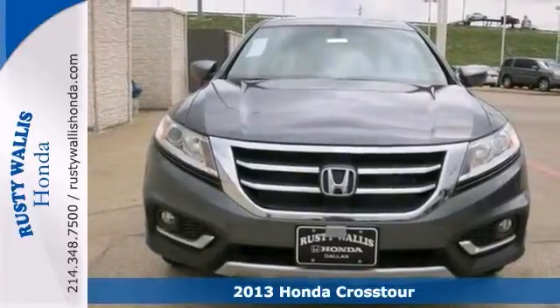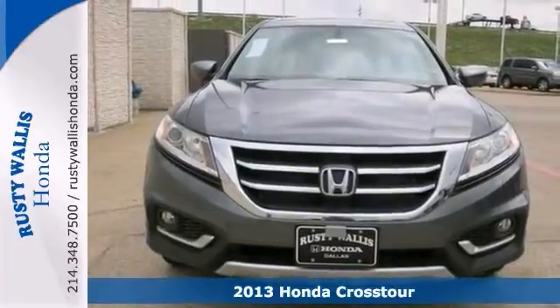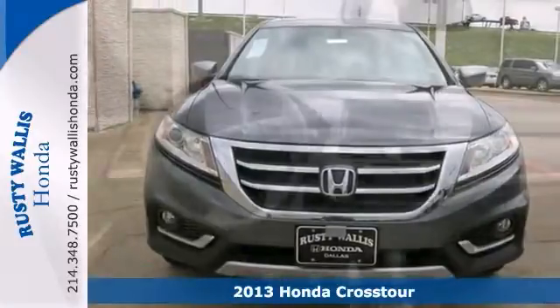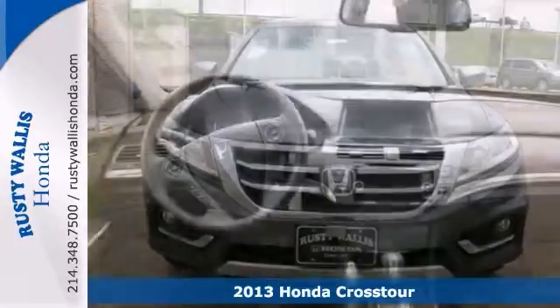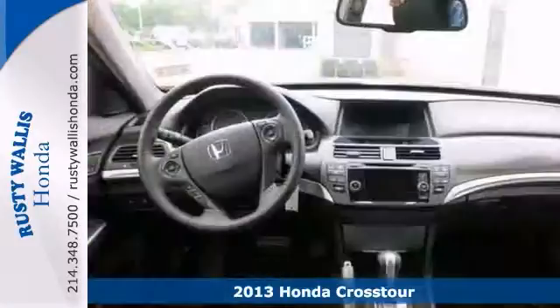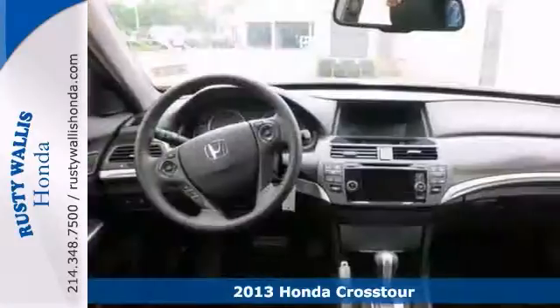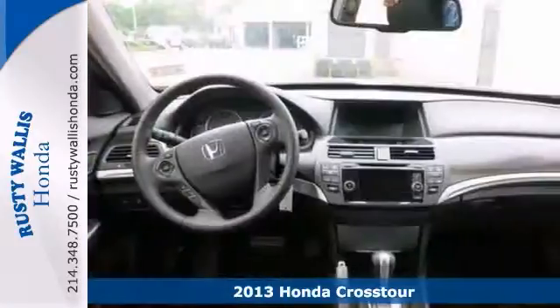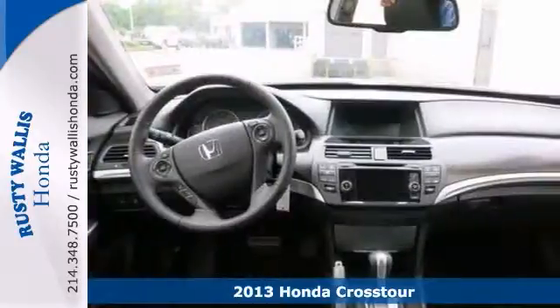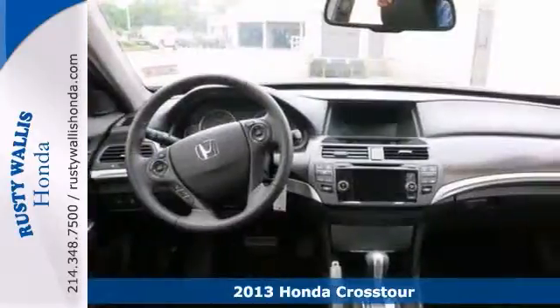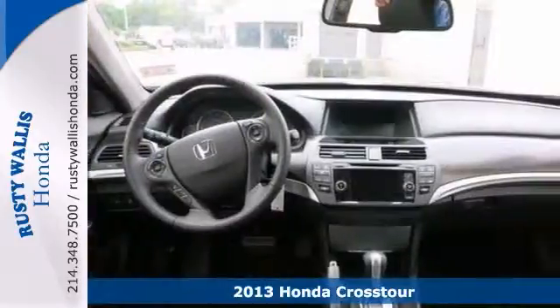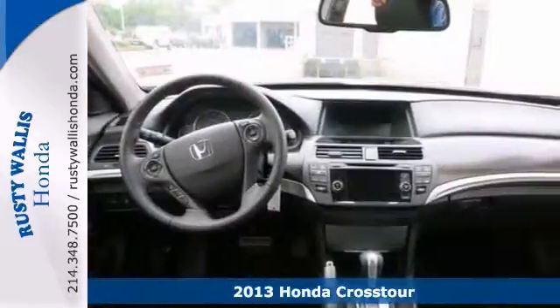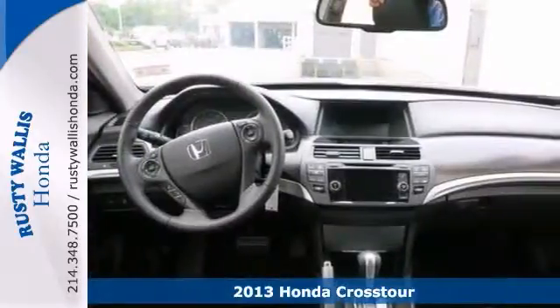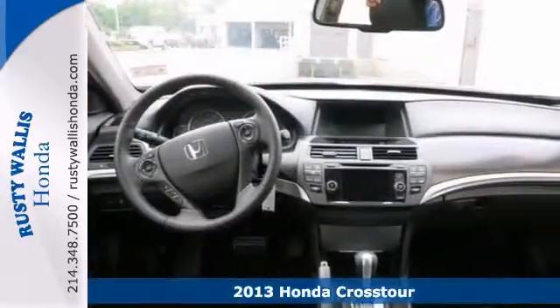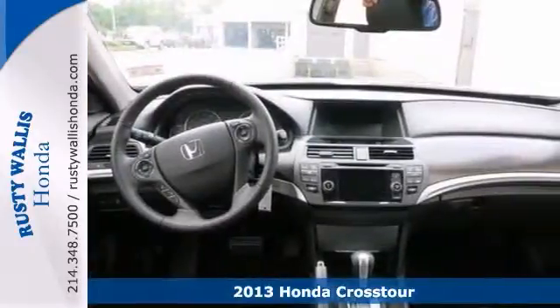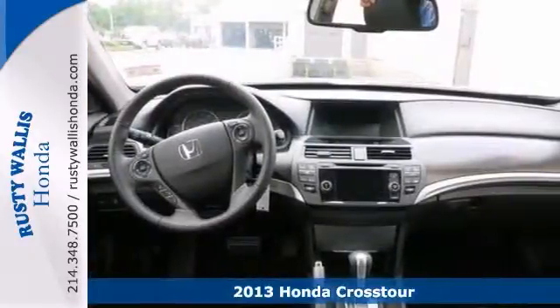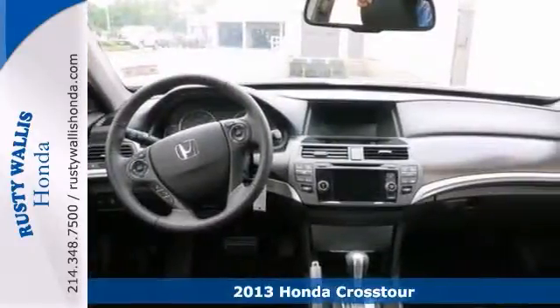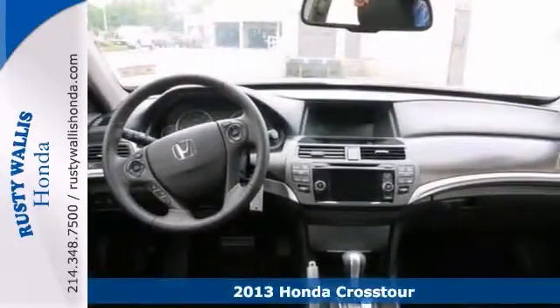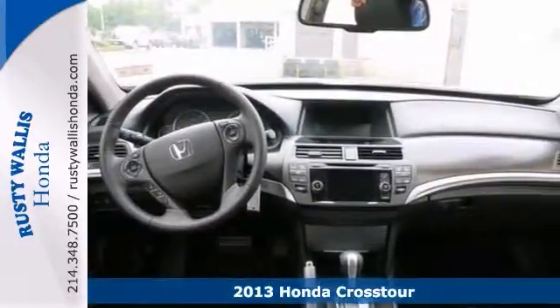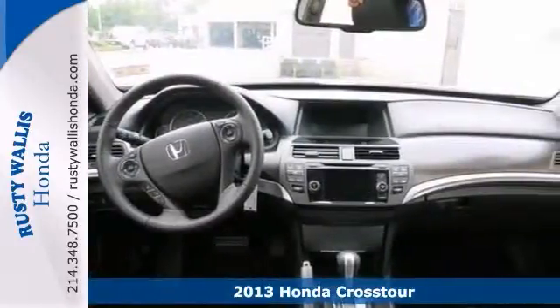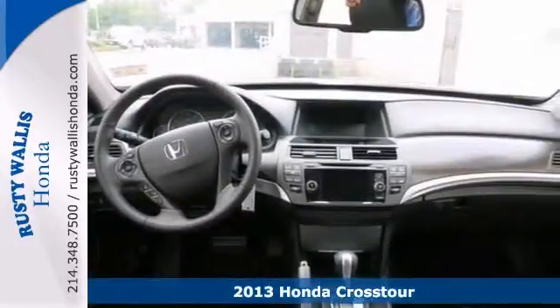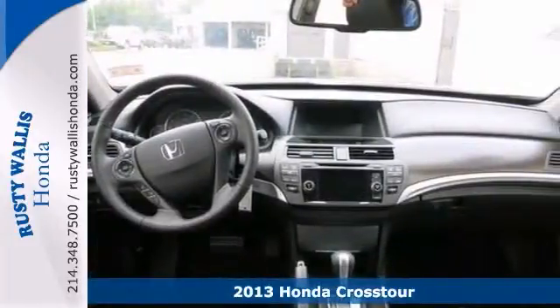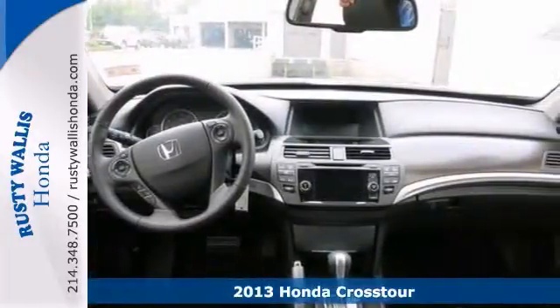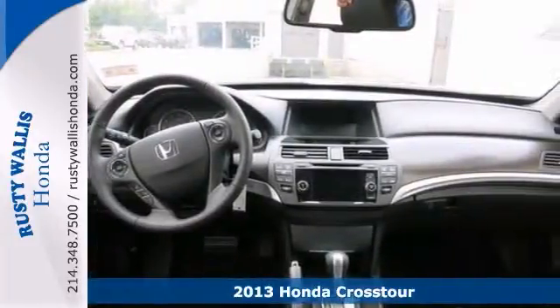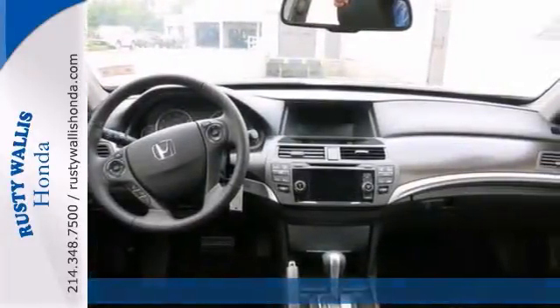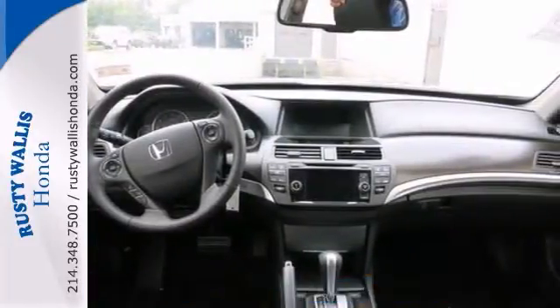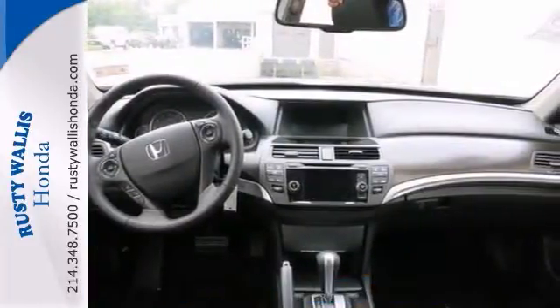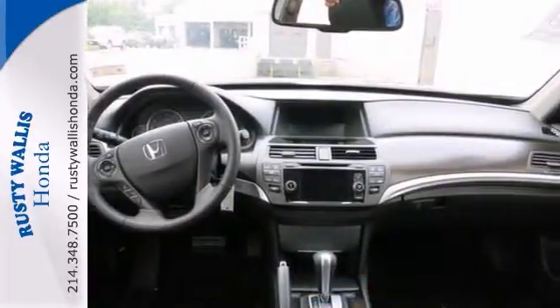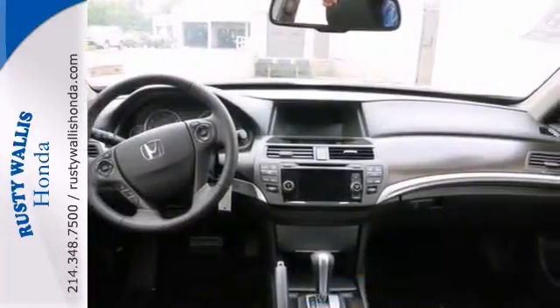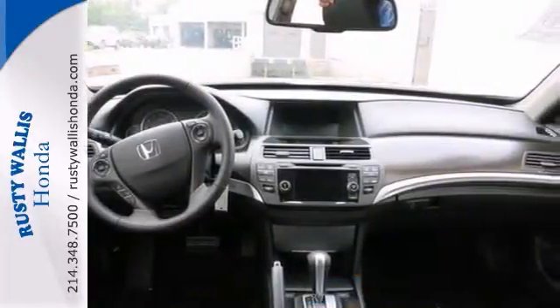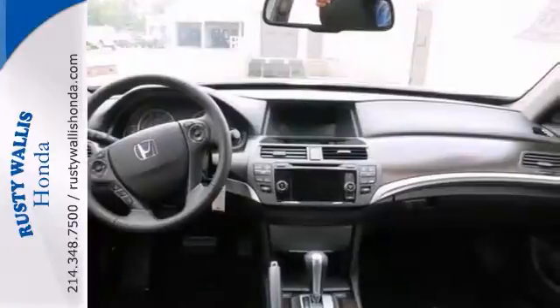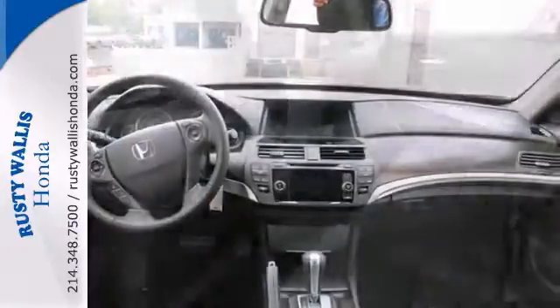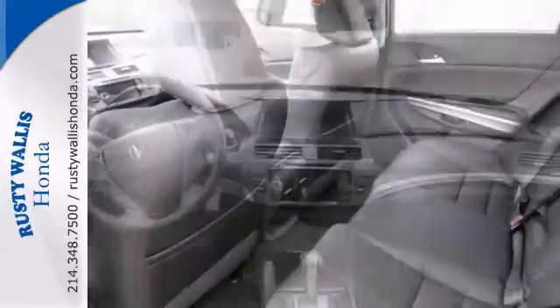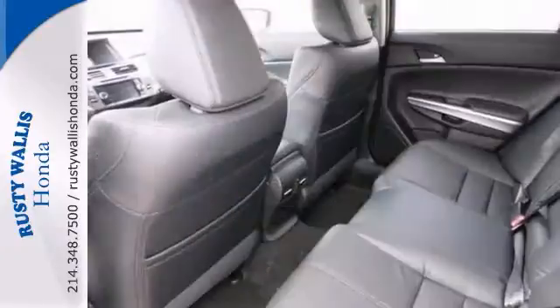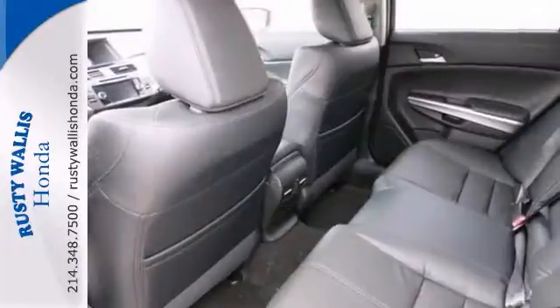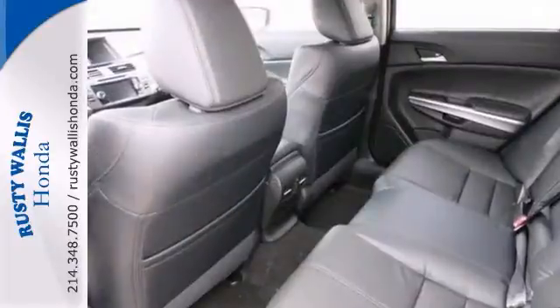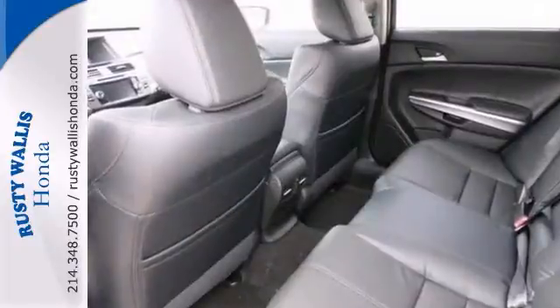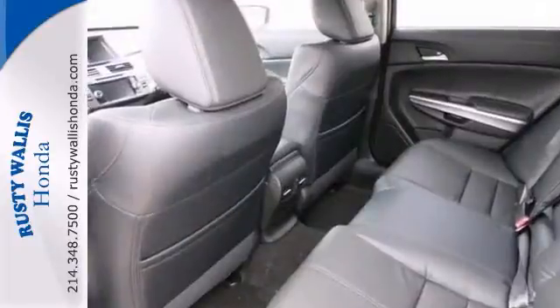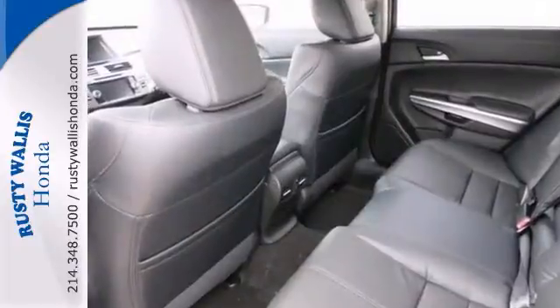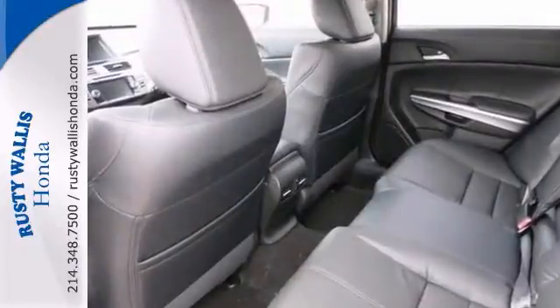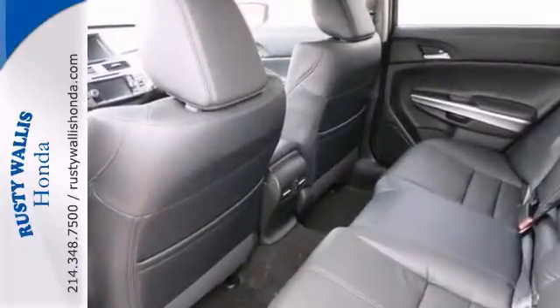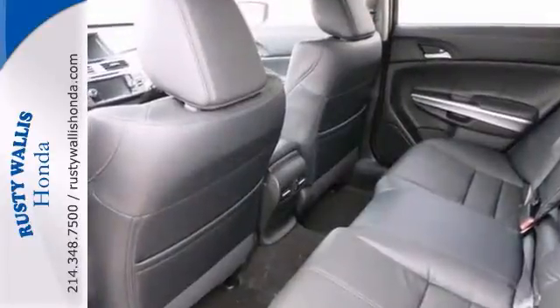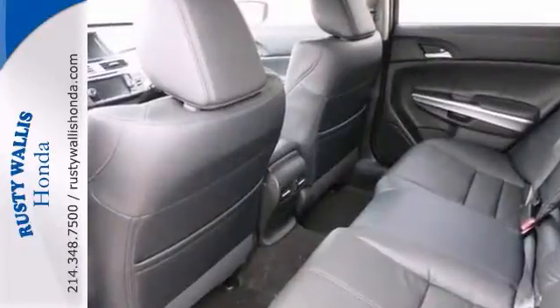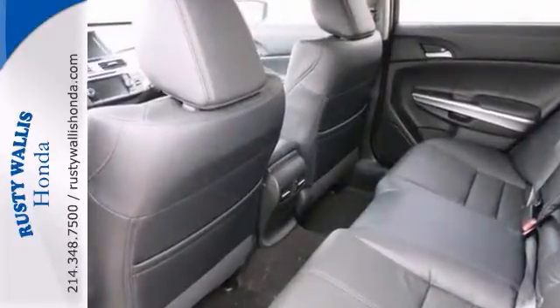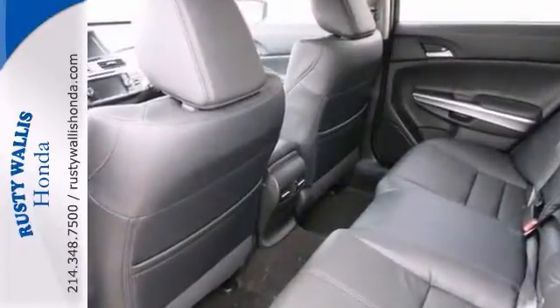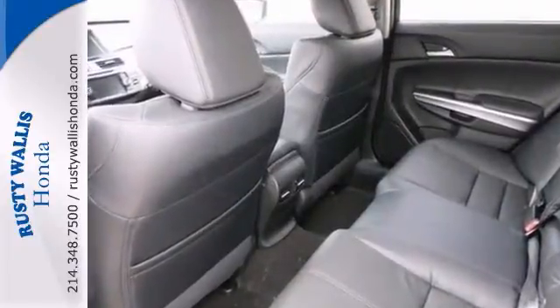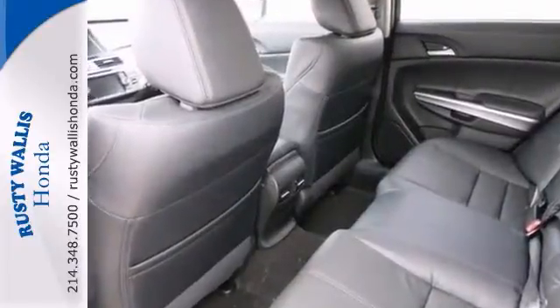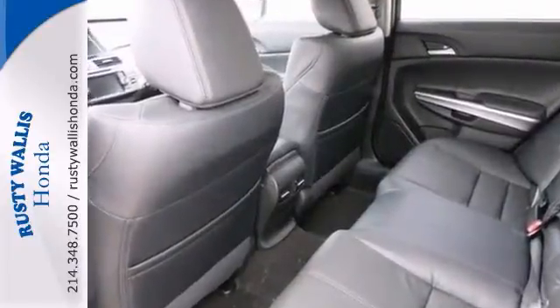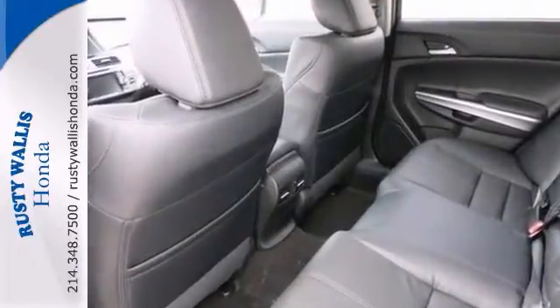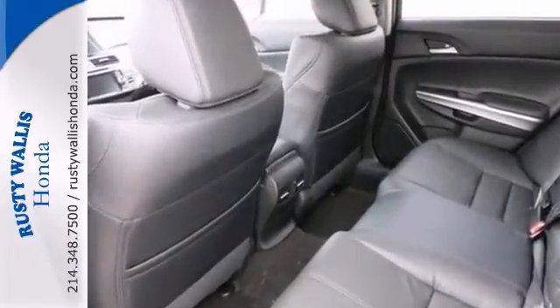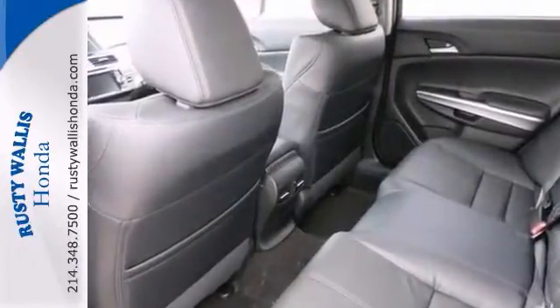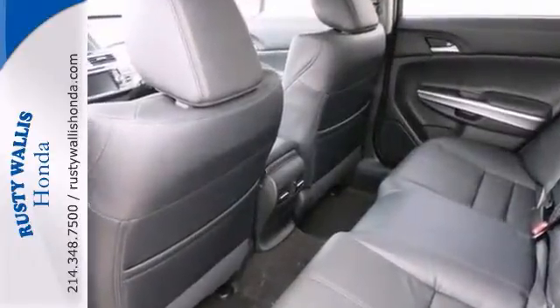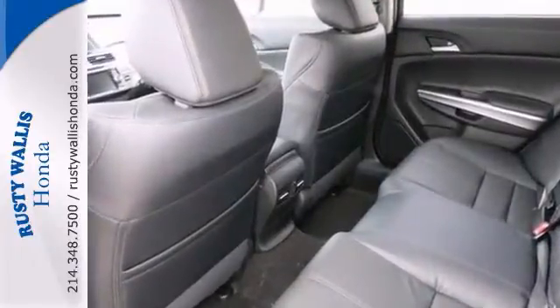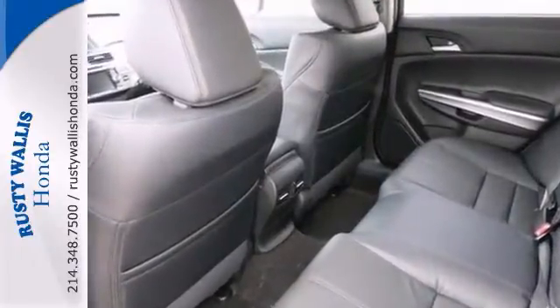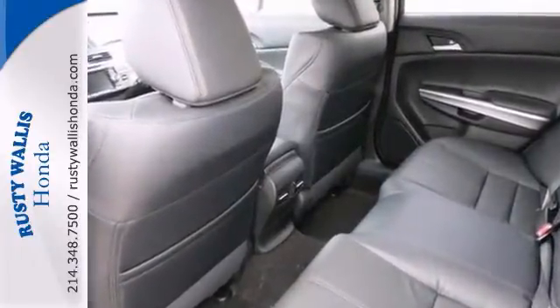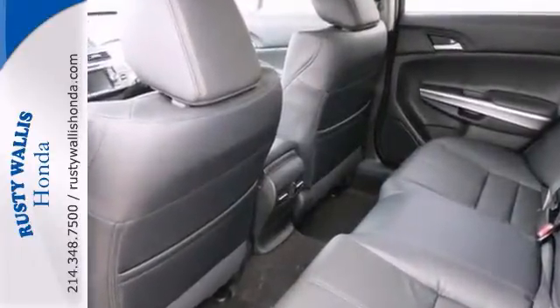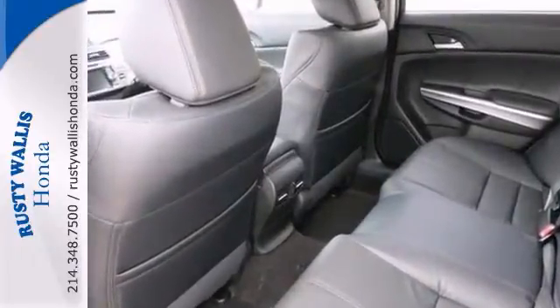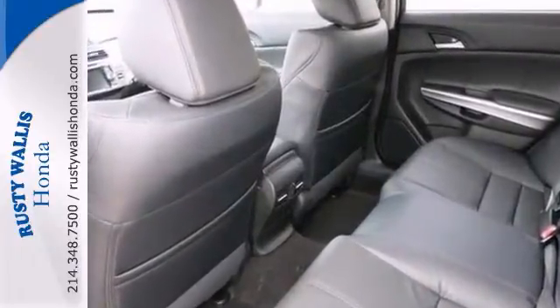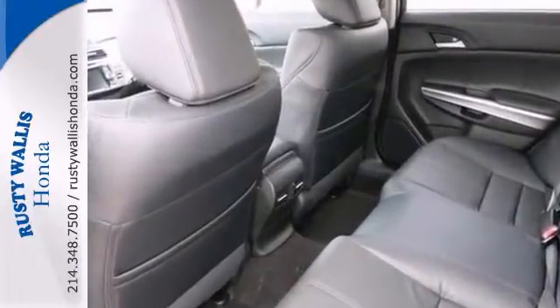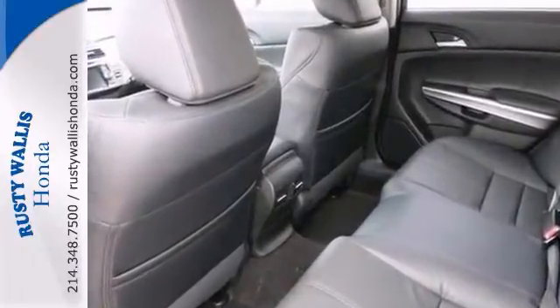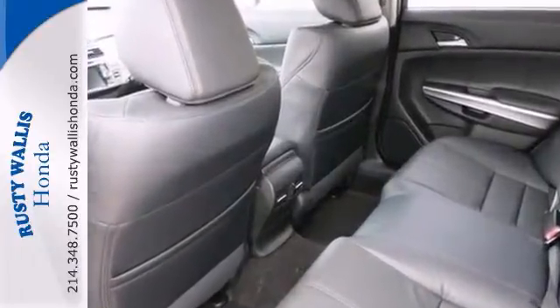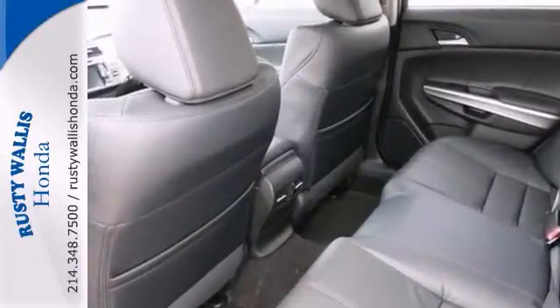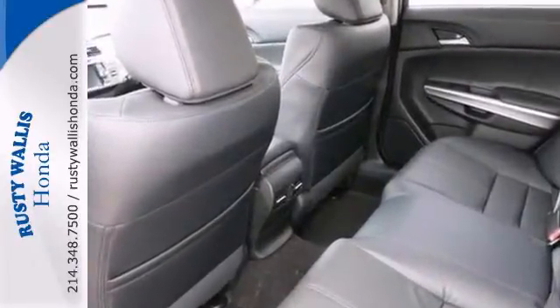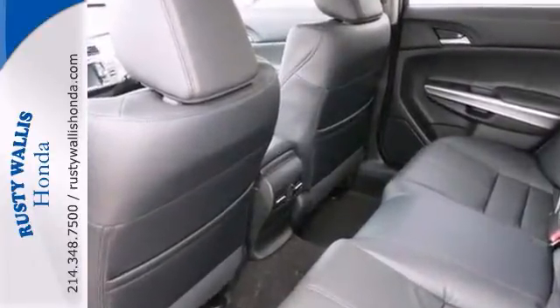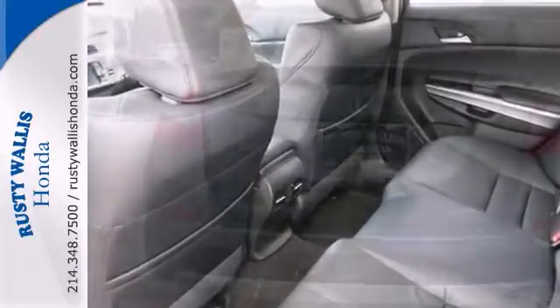It has everything you'd expect from Honda and then some, like Bluetooth, a multifunction steering wheel, blind spot monitor, and dual zone climate control.